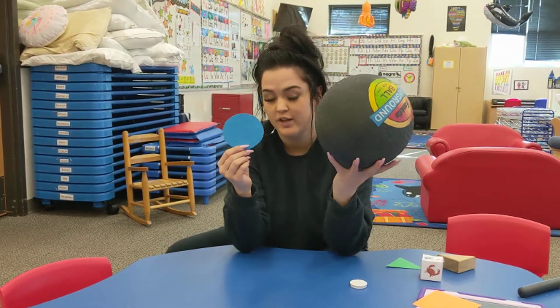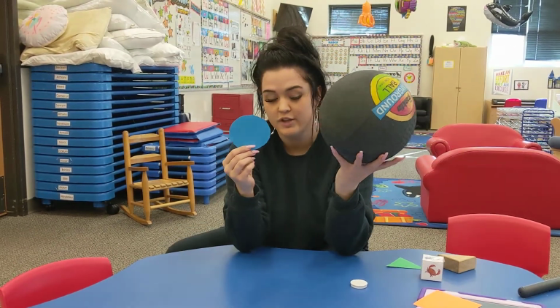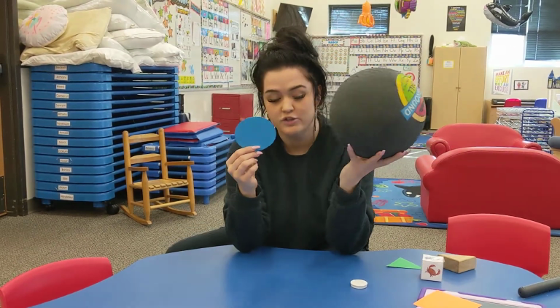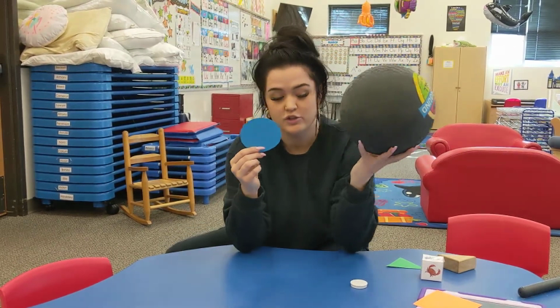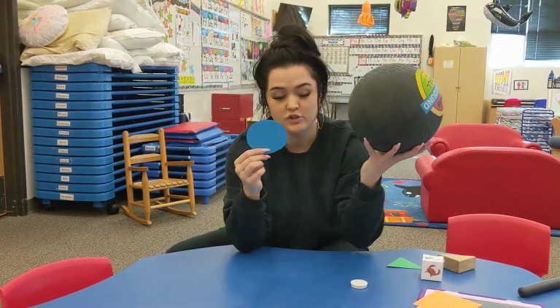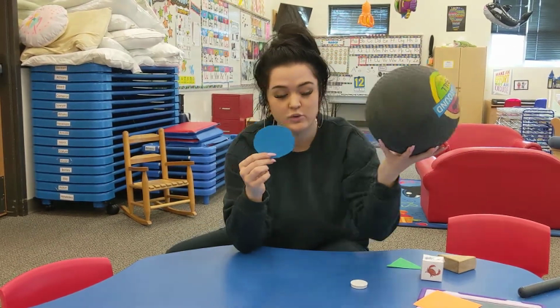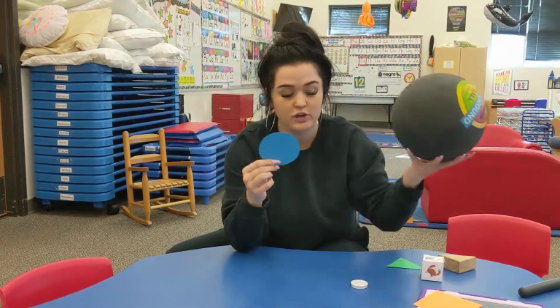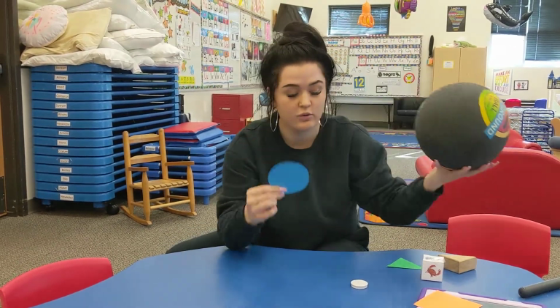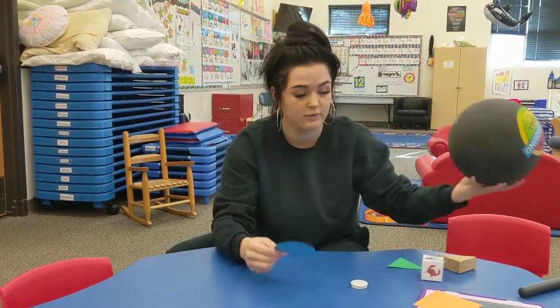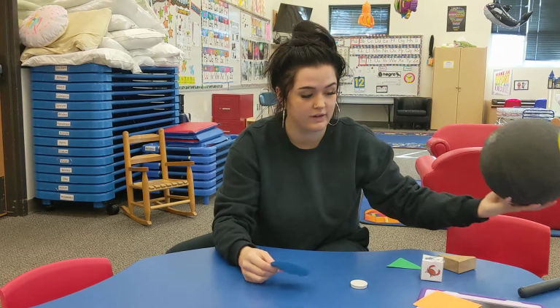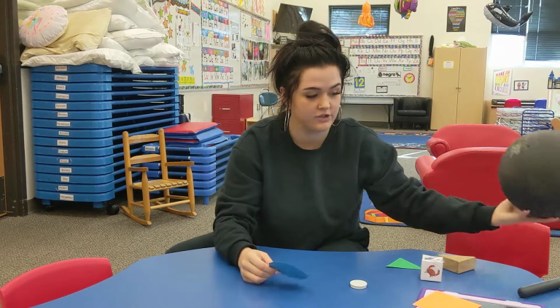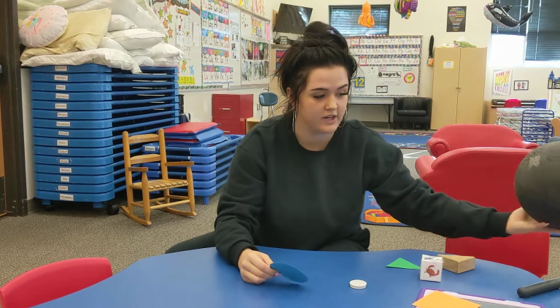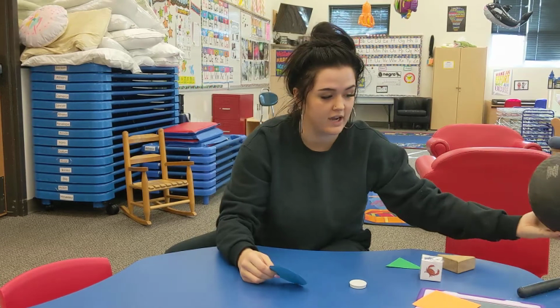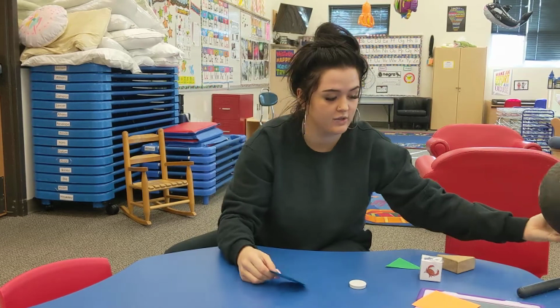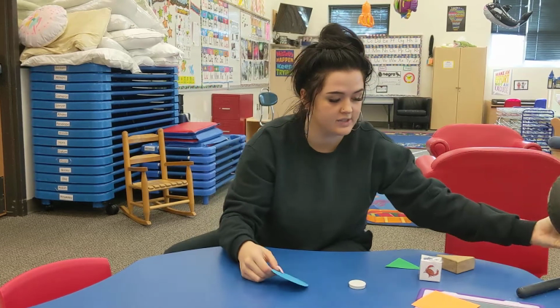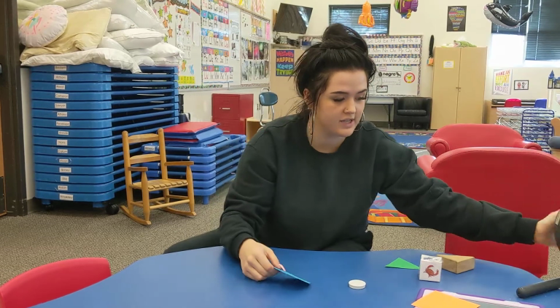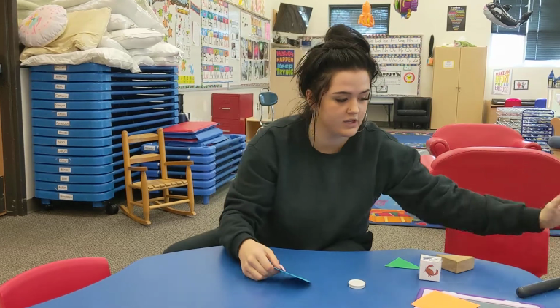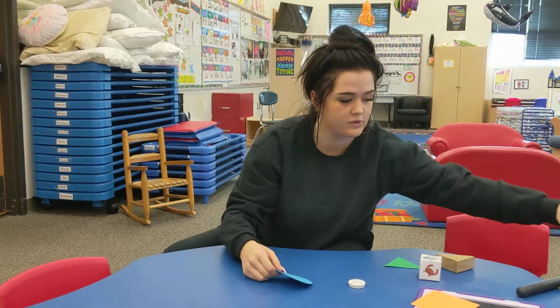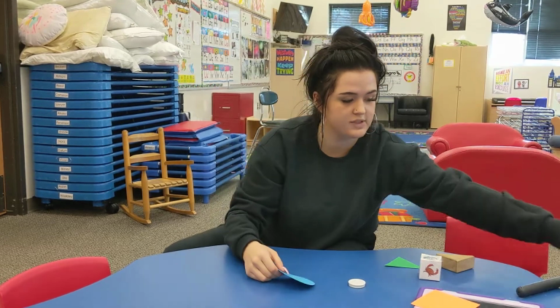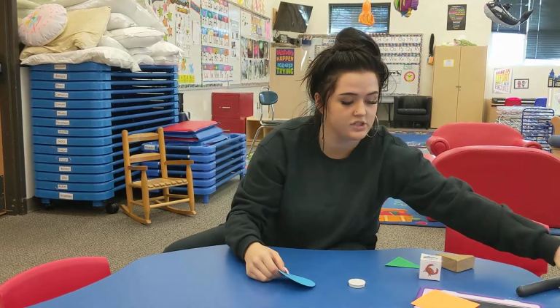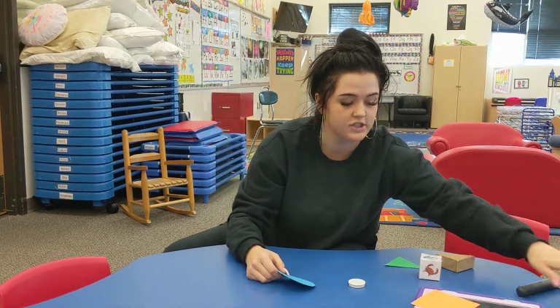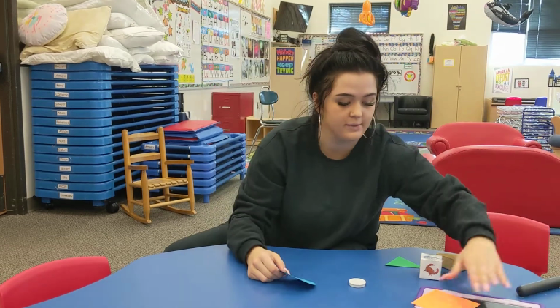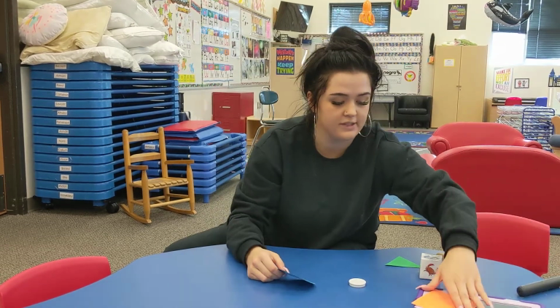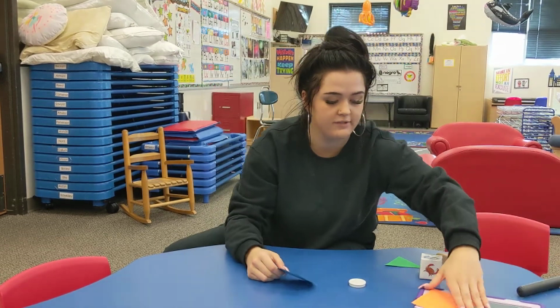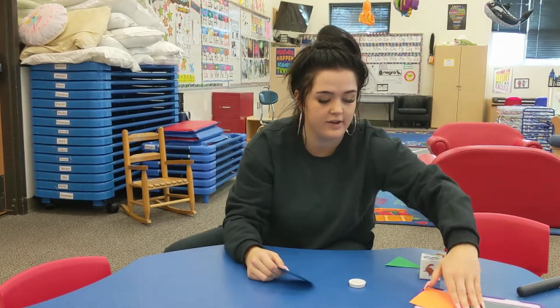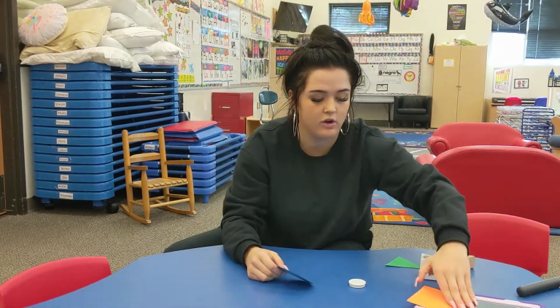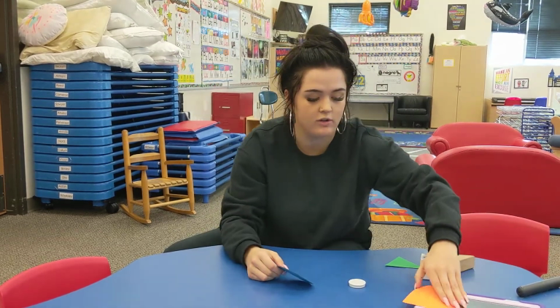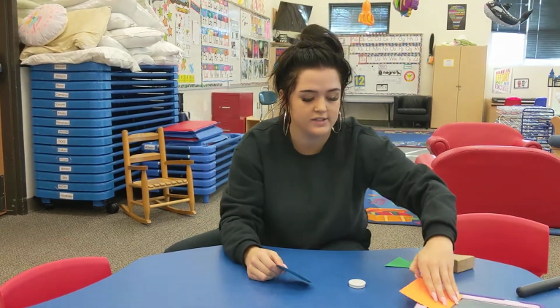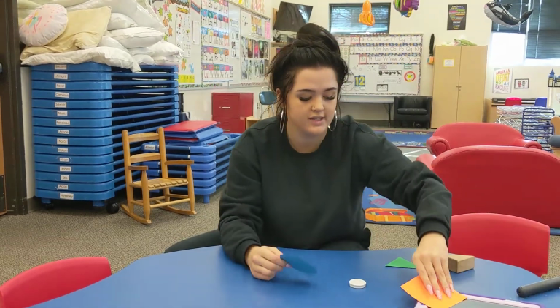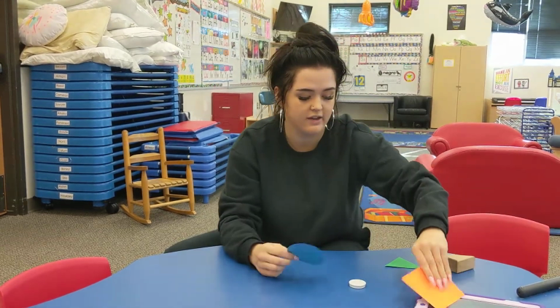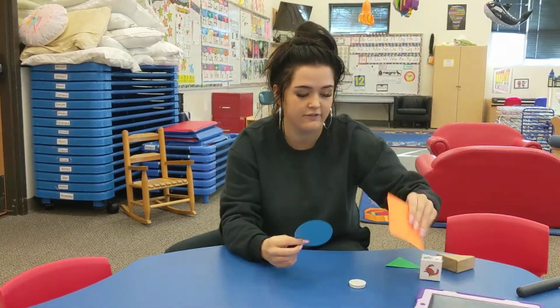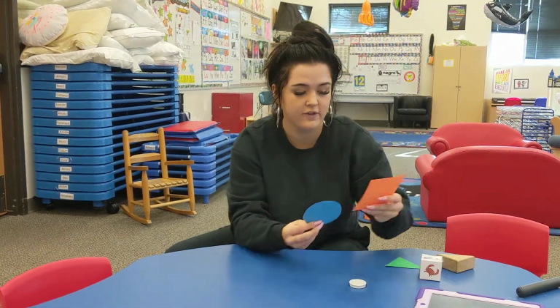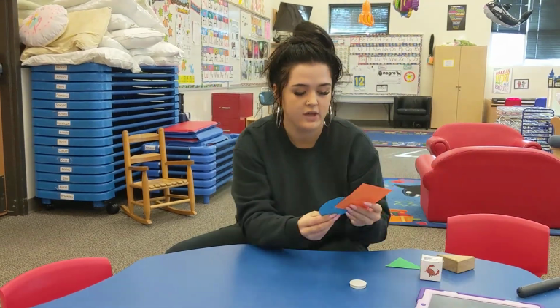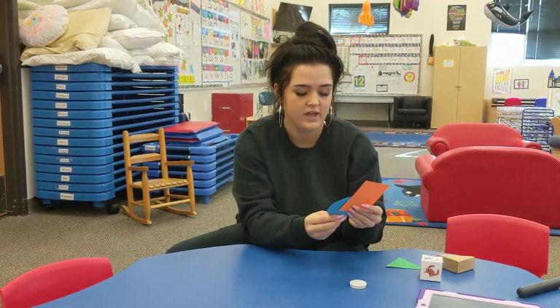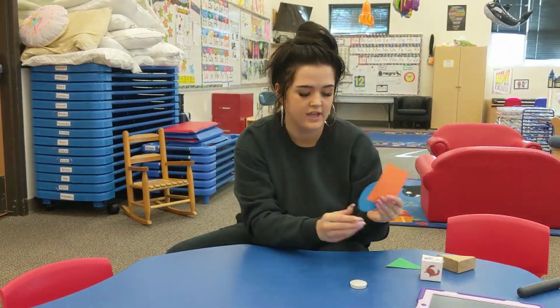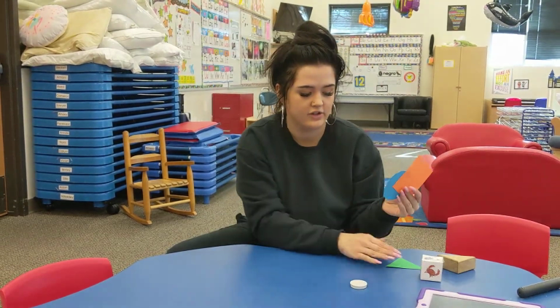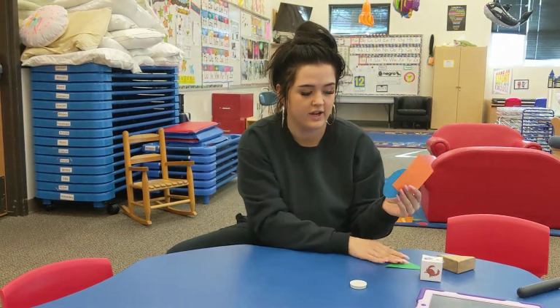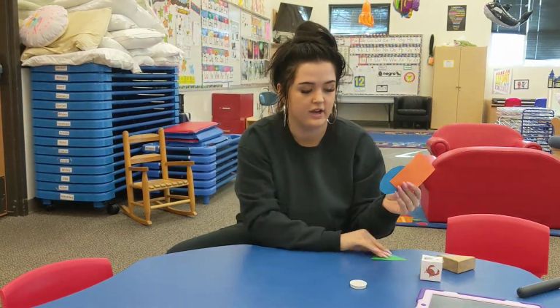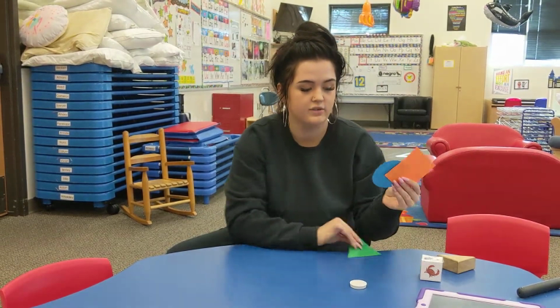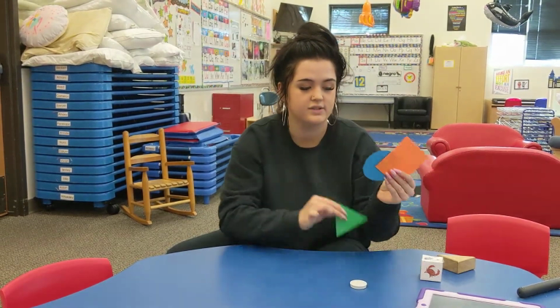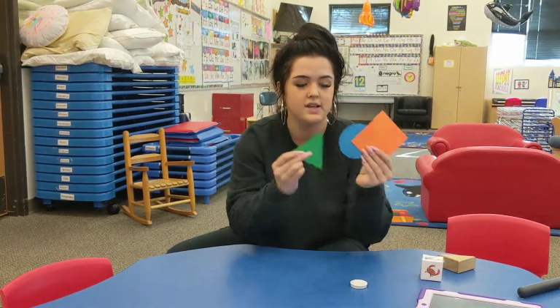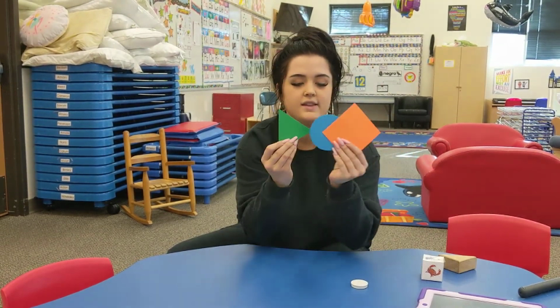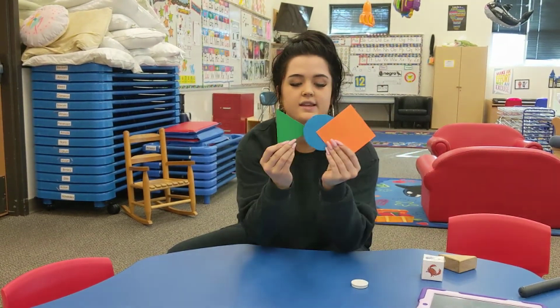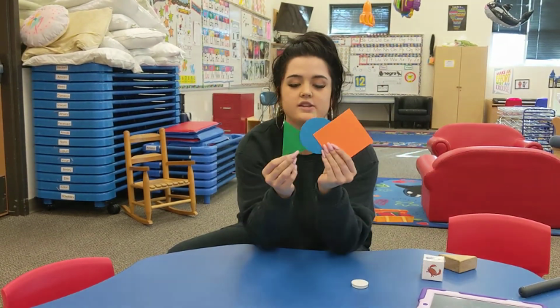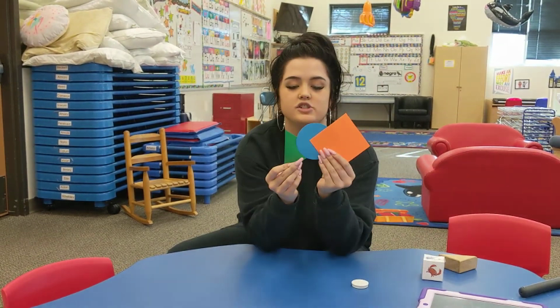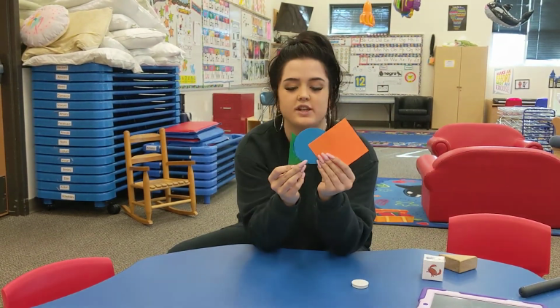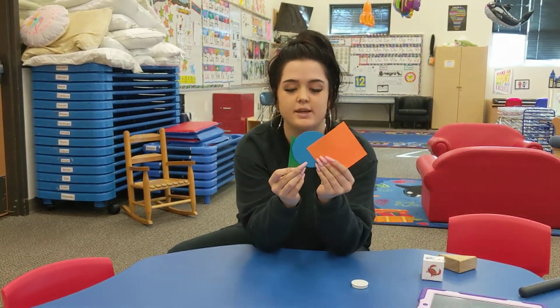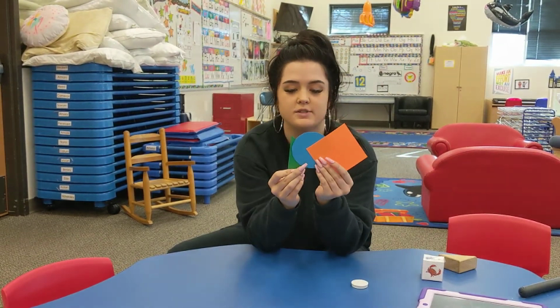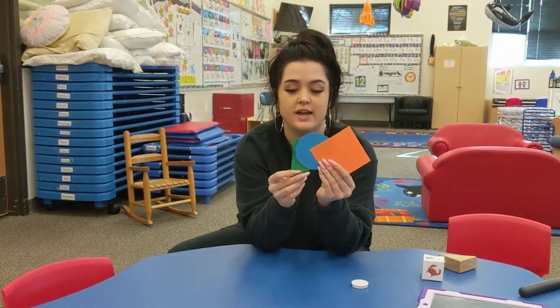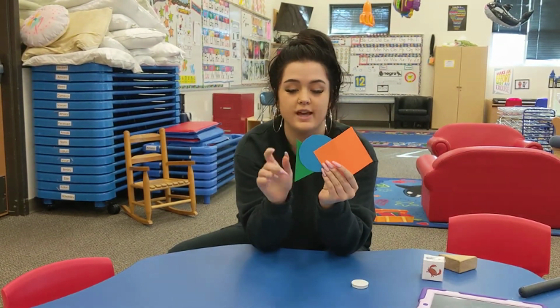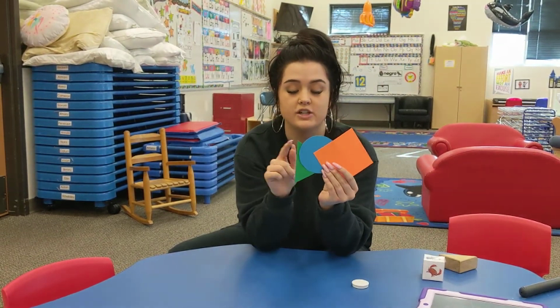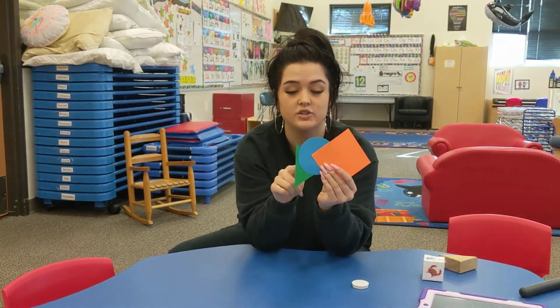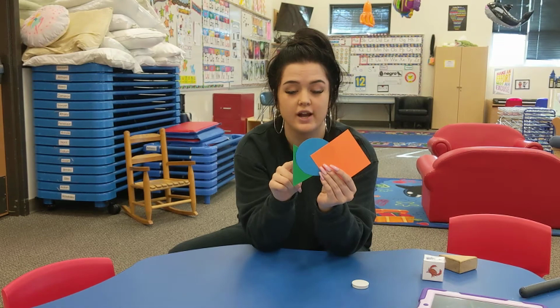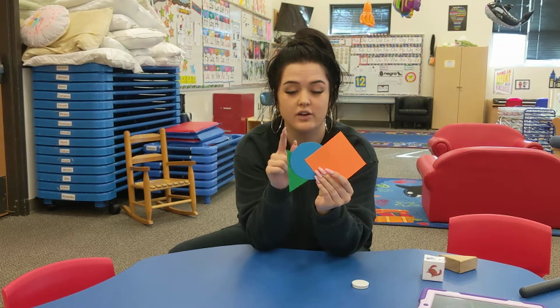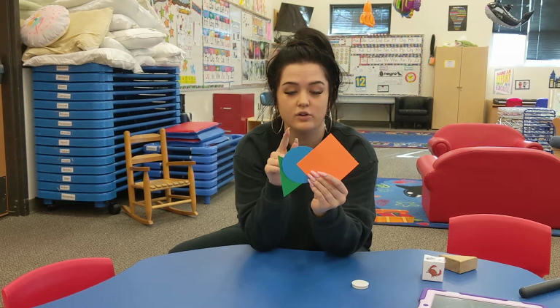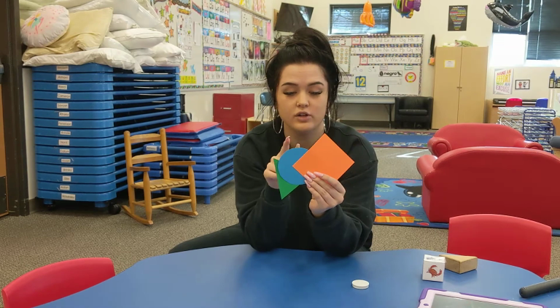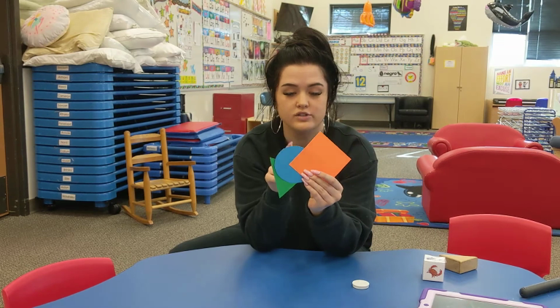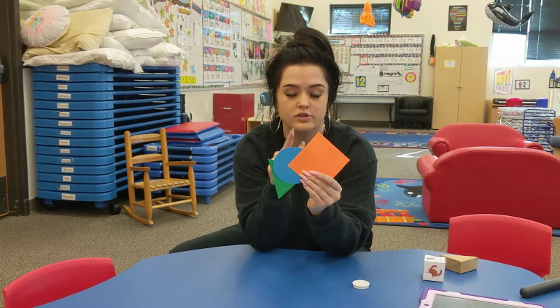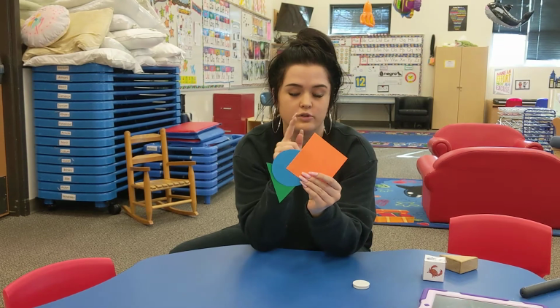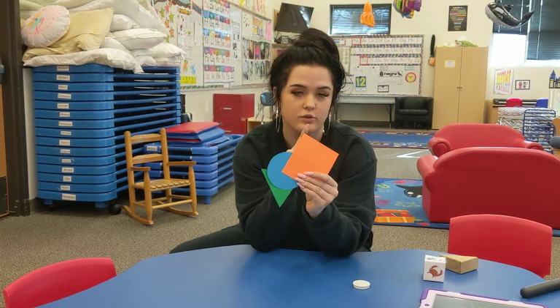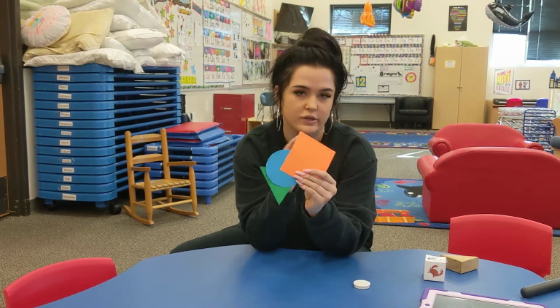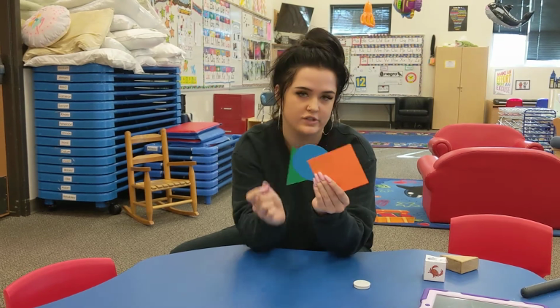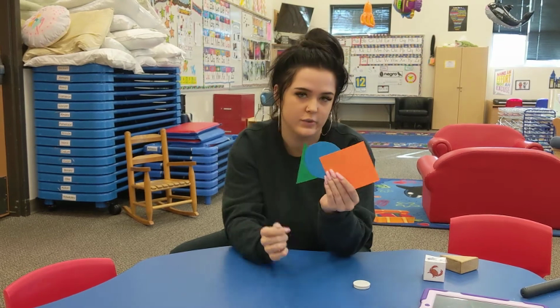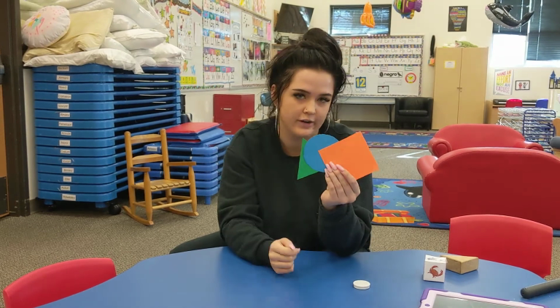So you can go around your house and use these shapes to find all the stuff in your house that is shaped like a triangle, a circle, or a square.